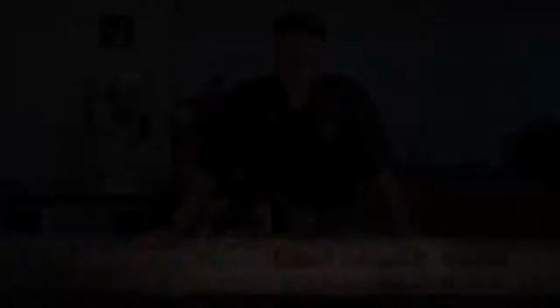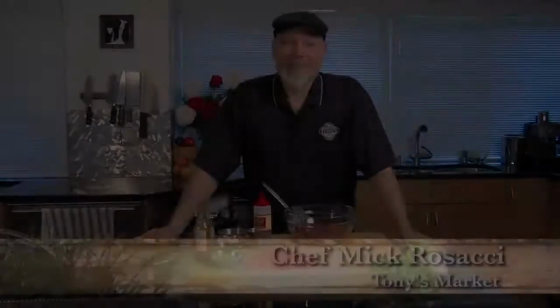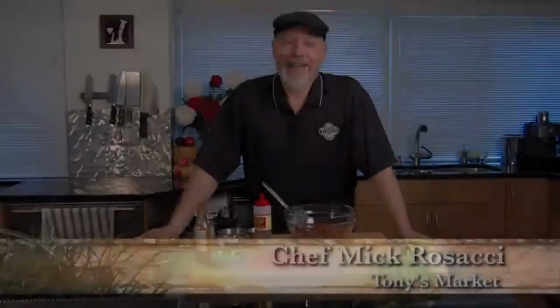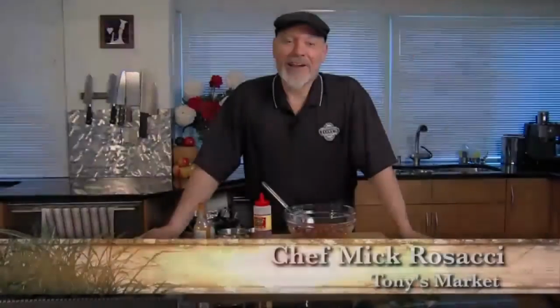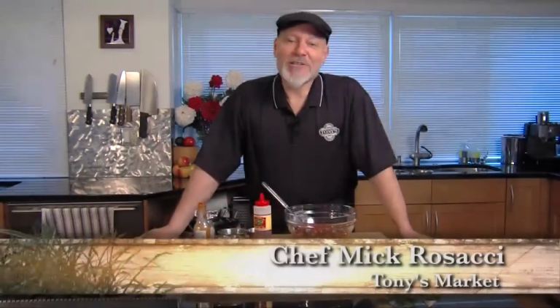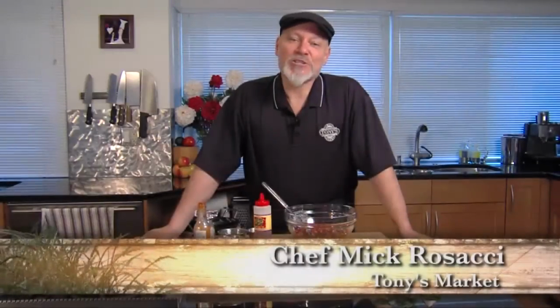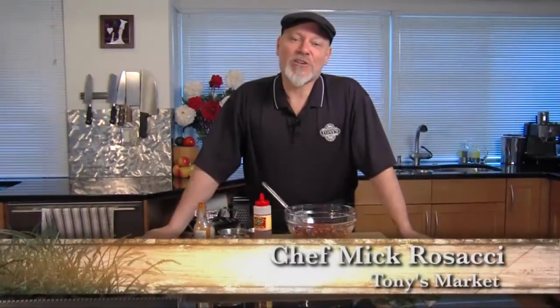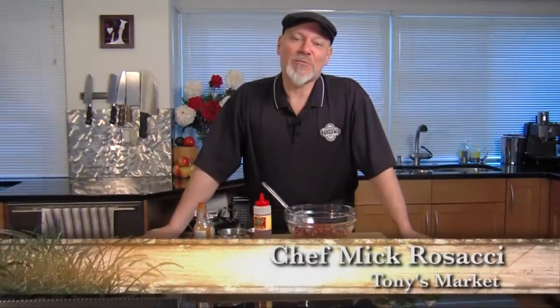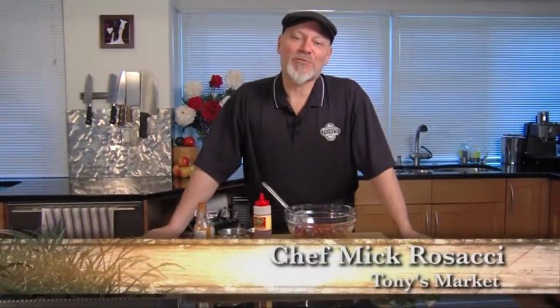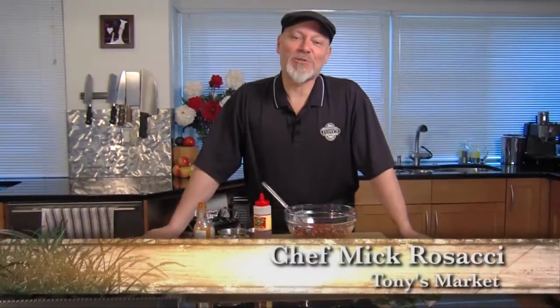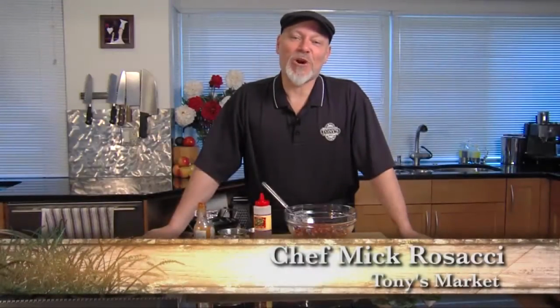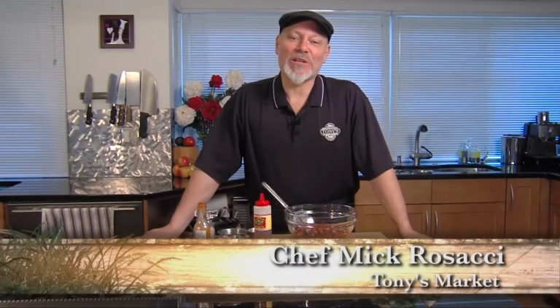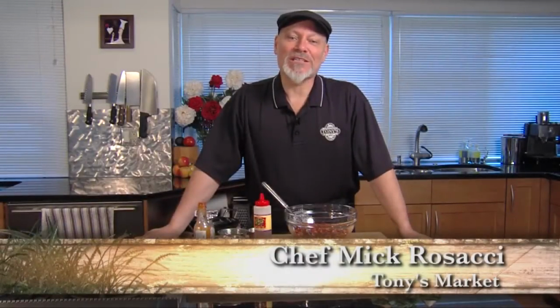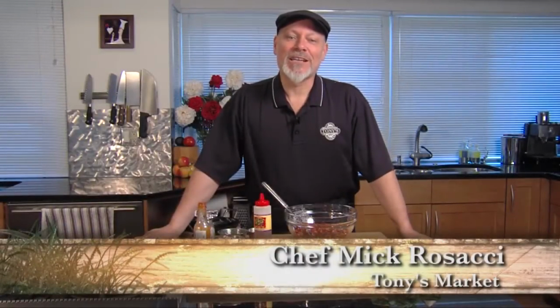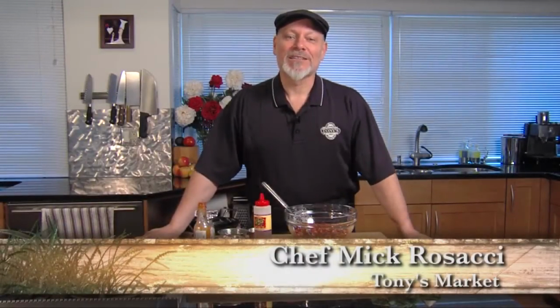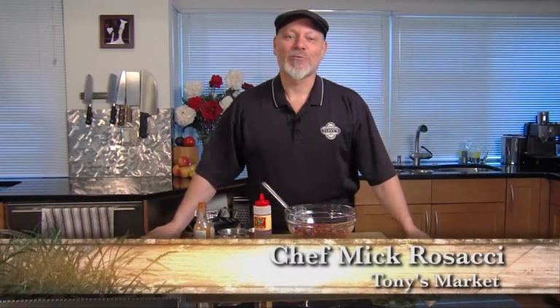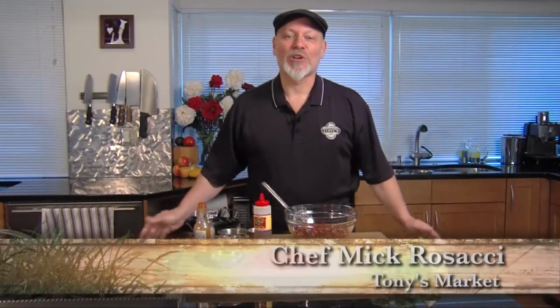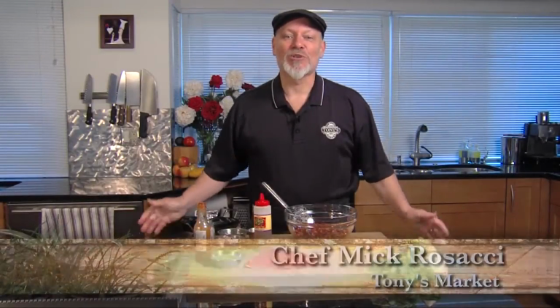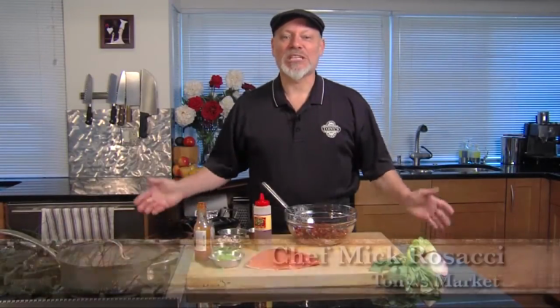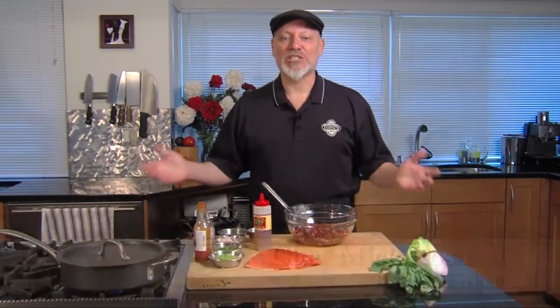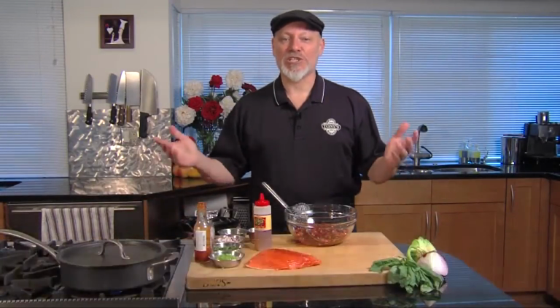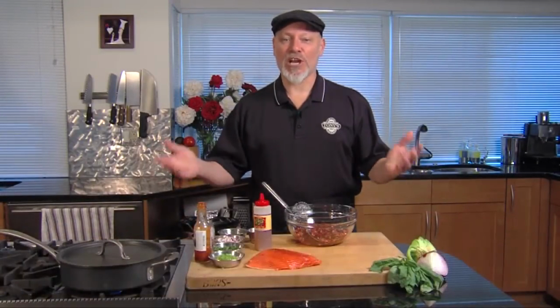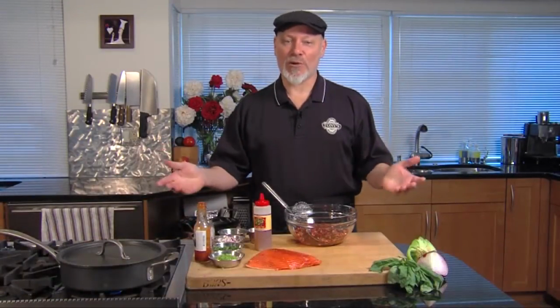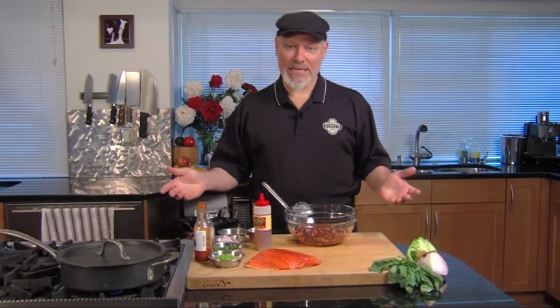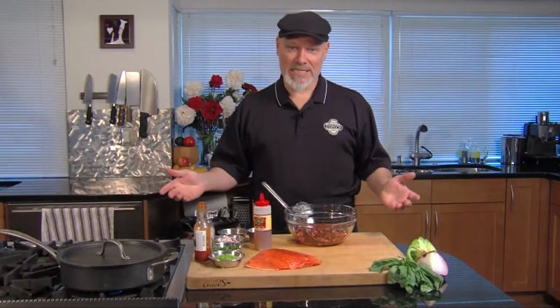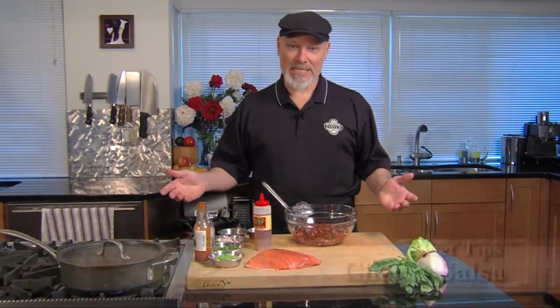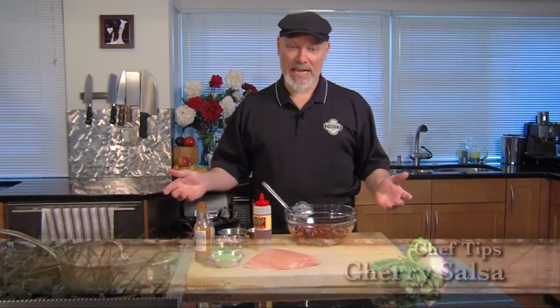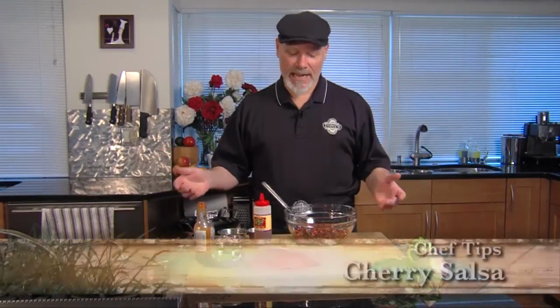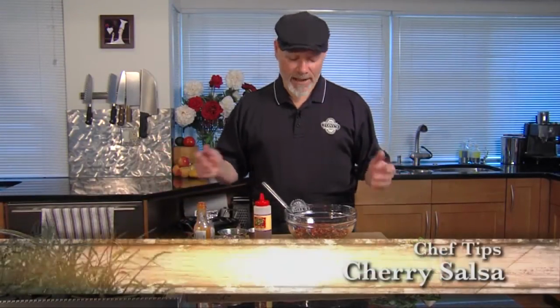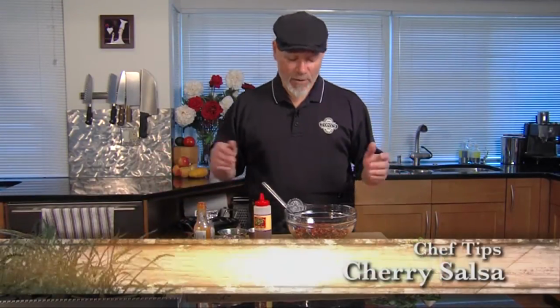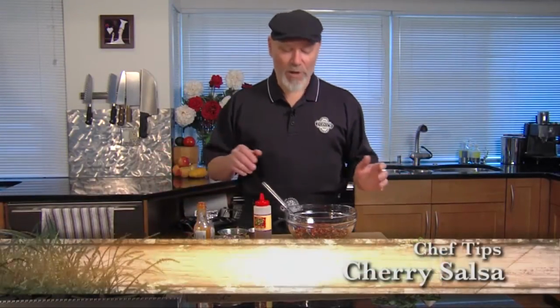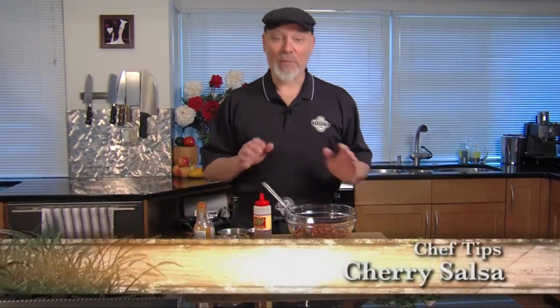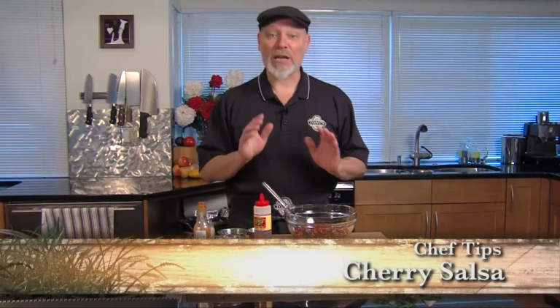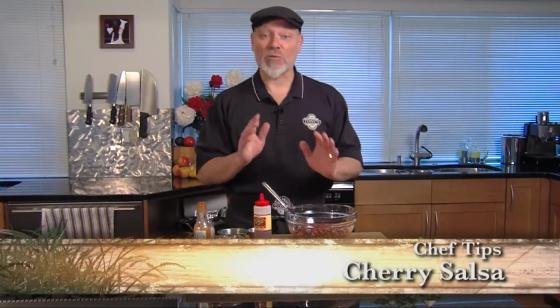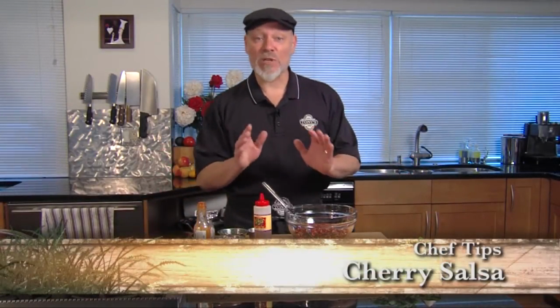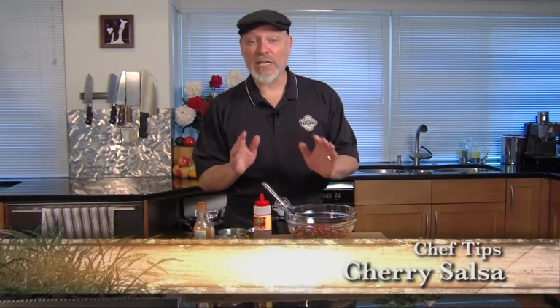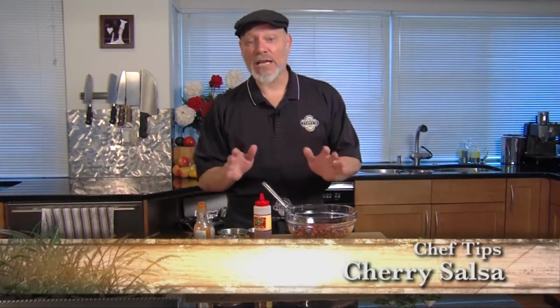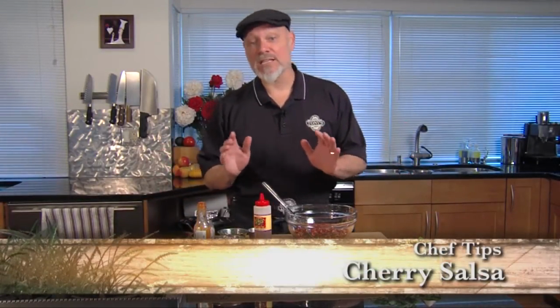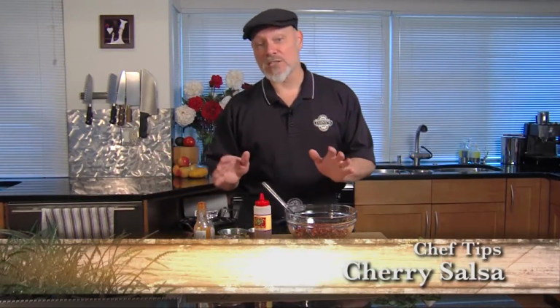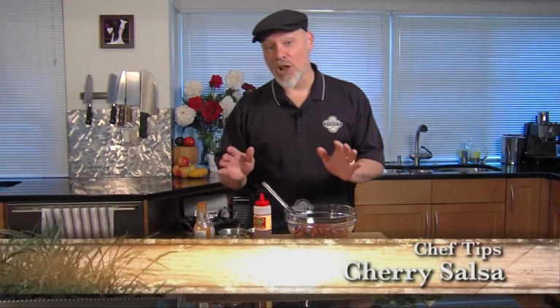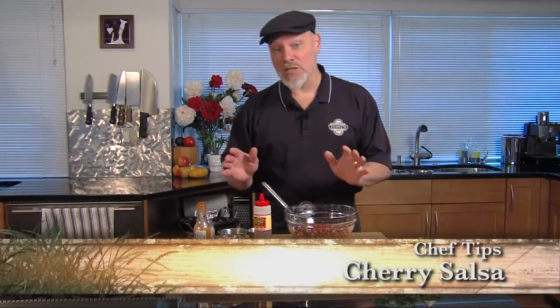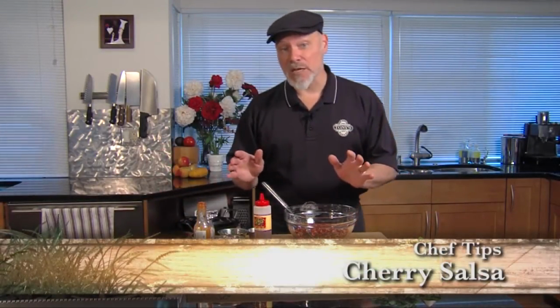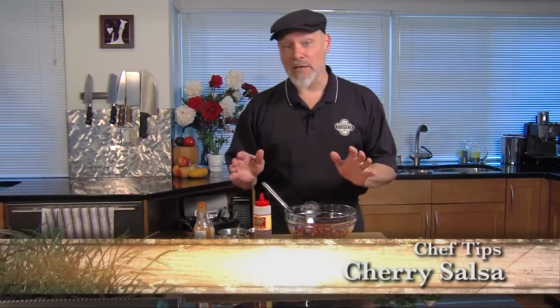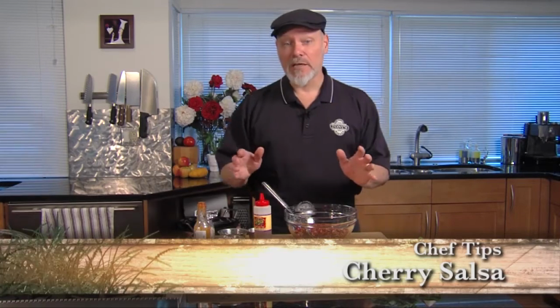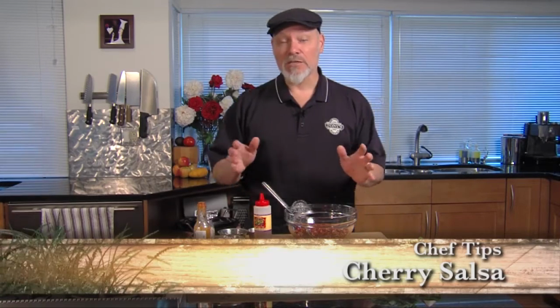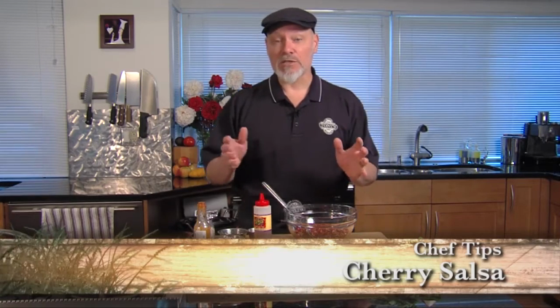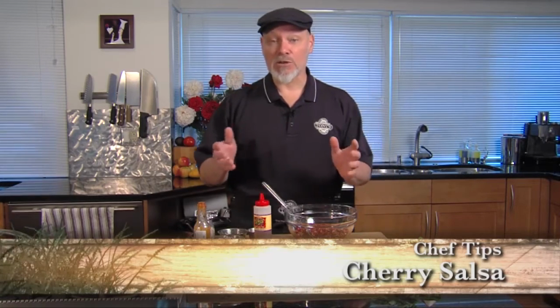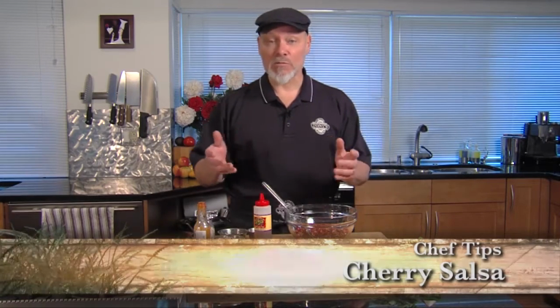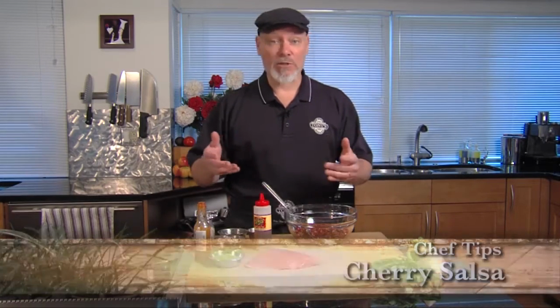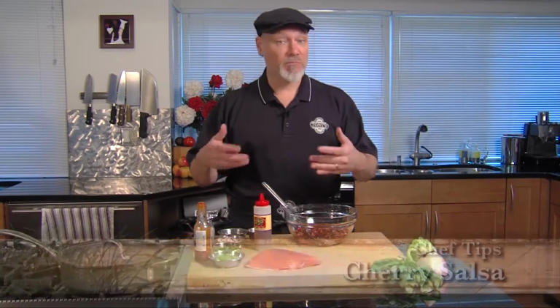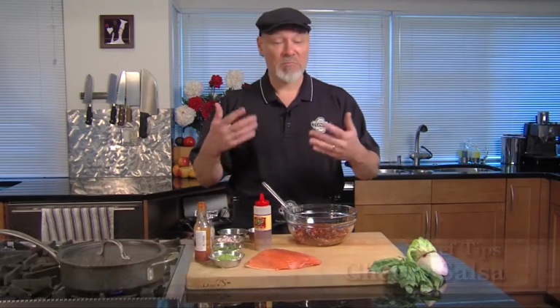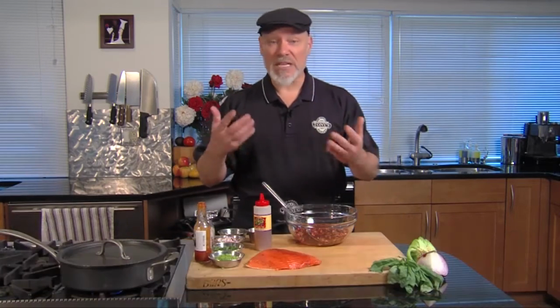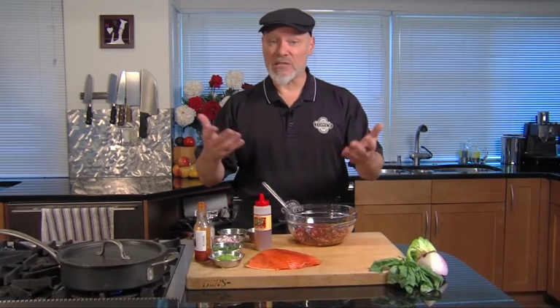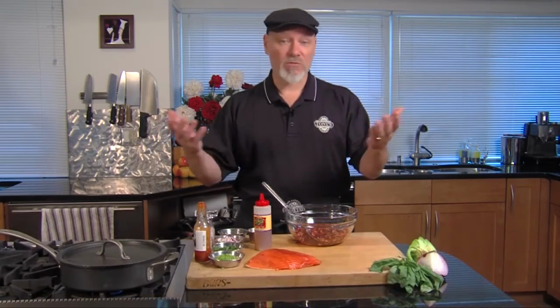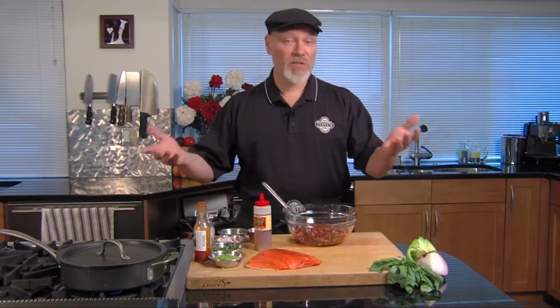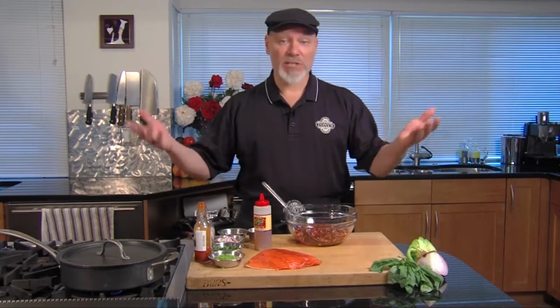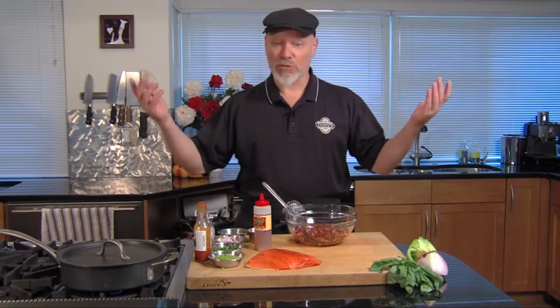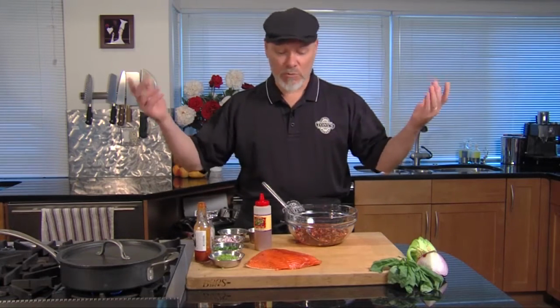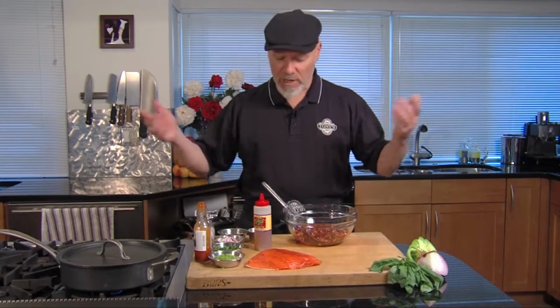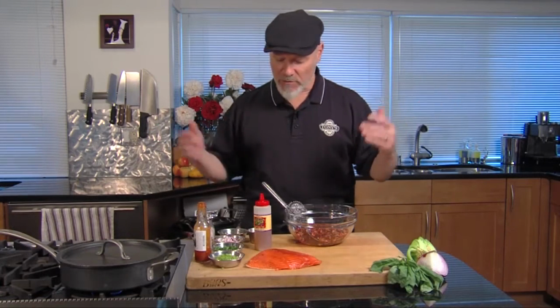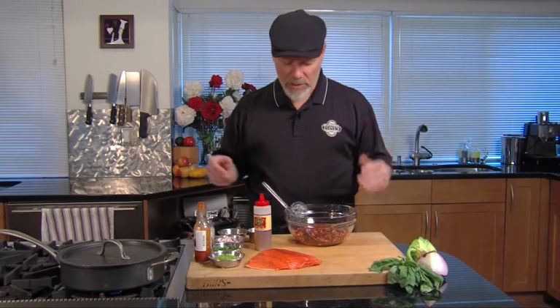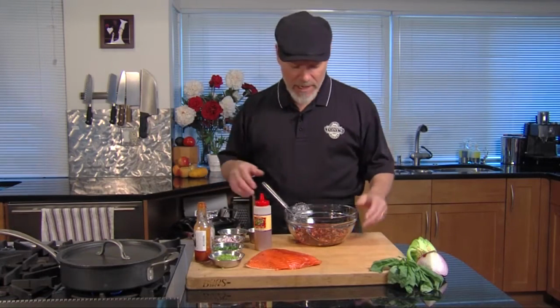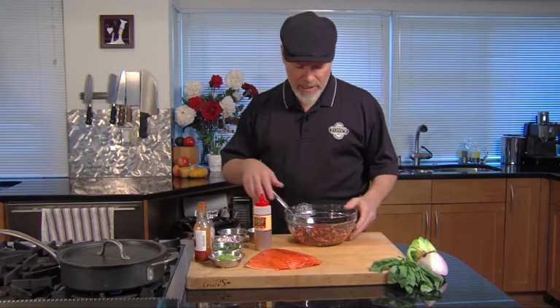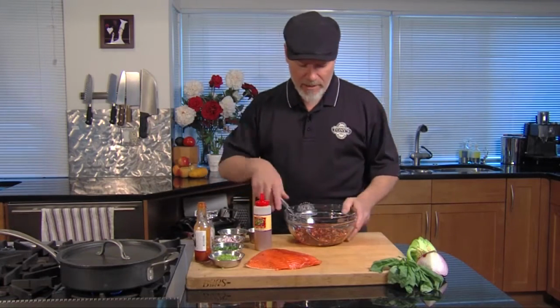Hi, this is Chef Mick from Tony's. We're using cherries today — we're gonna make a really nice salsa to serve with meats or fish or whatever you like.